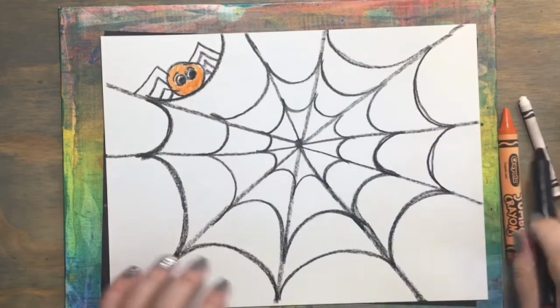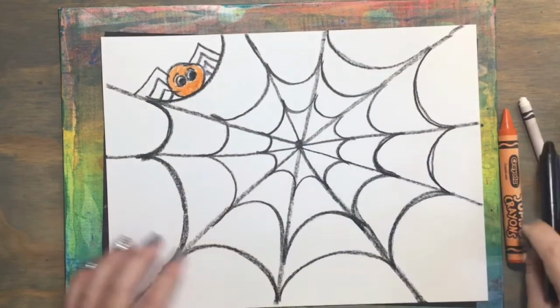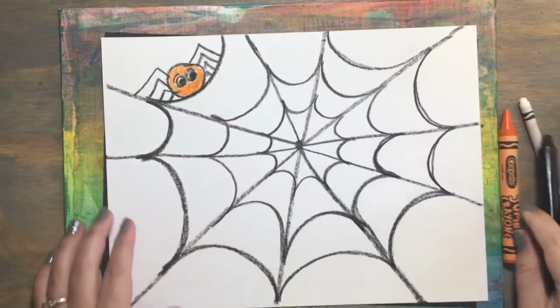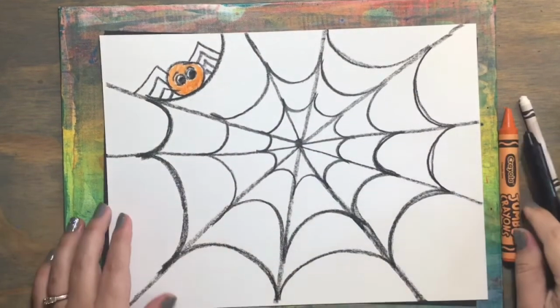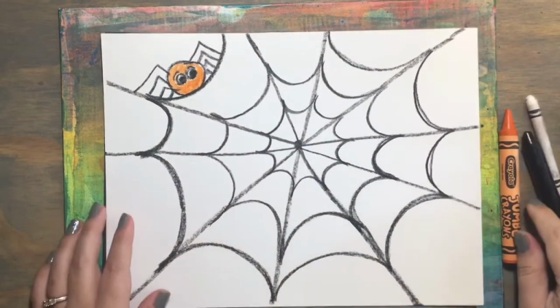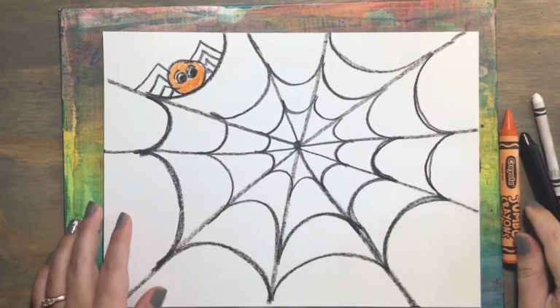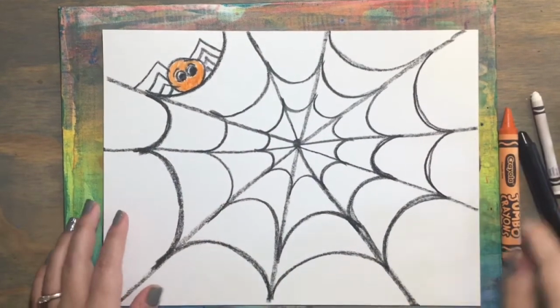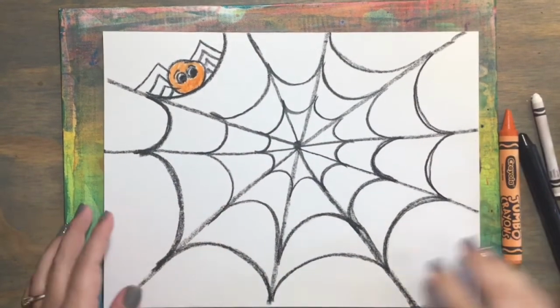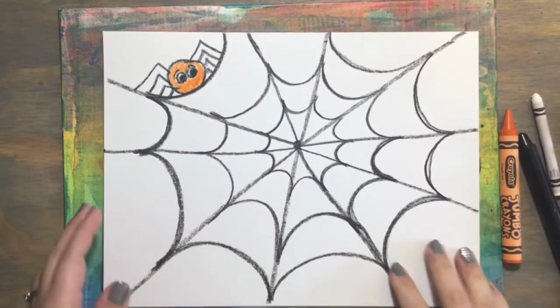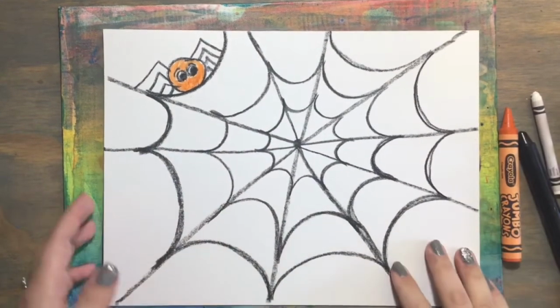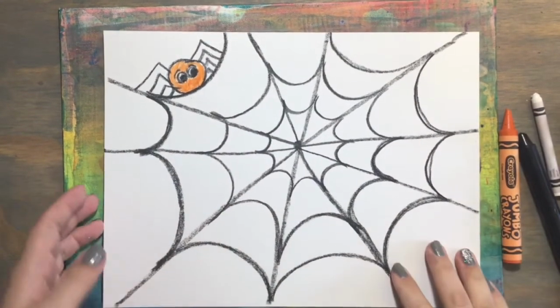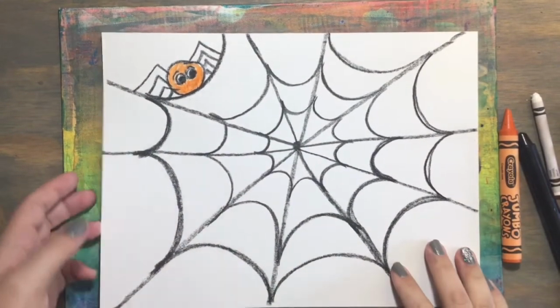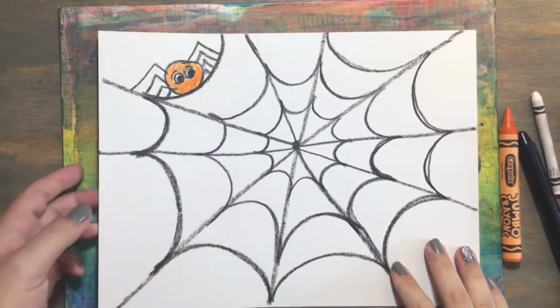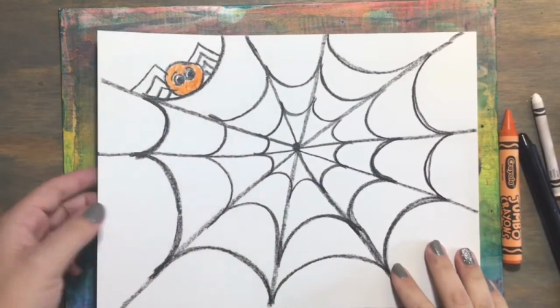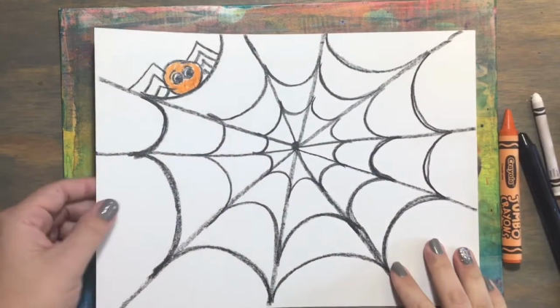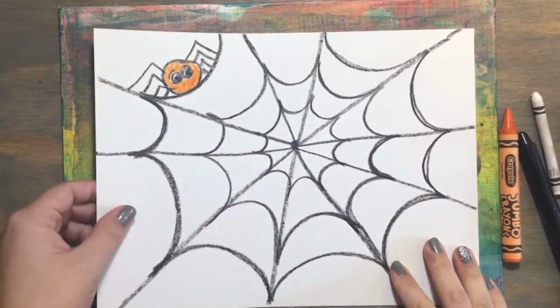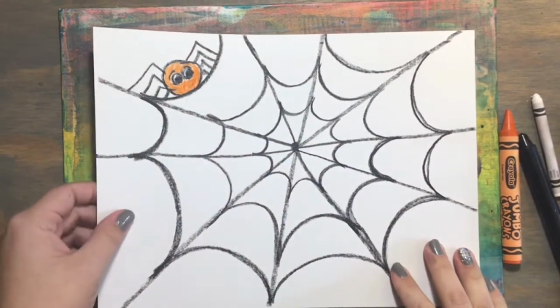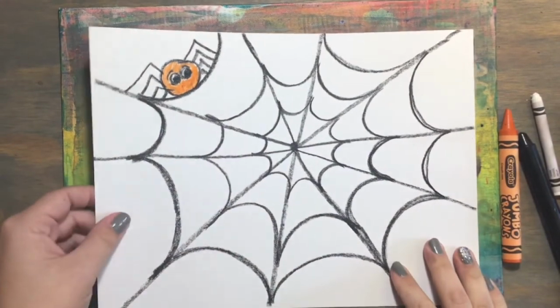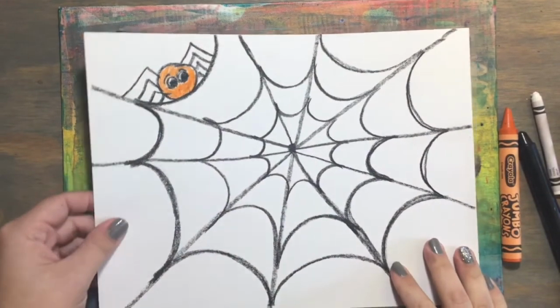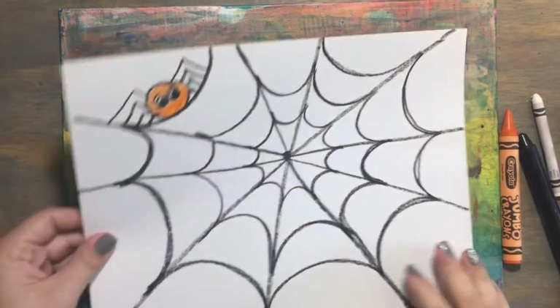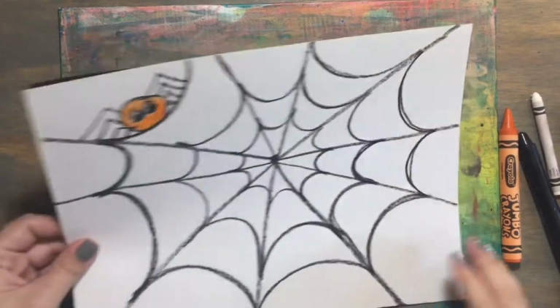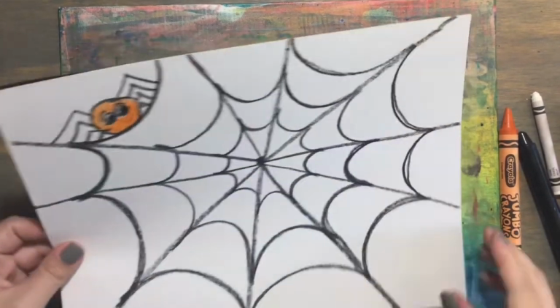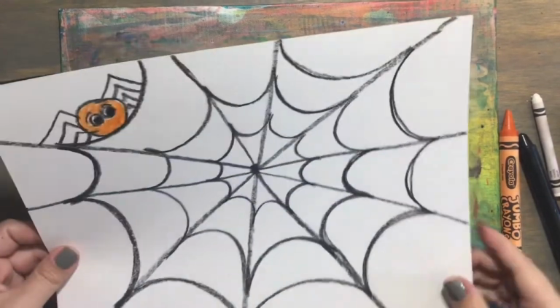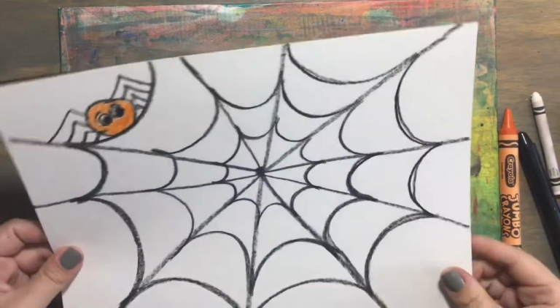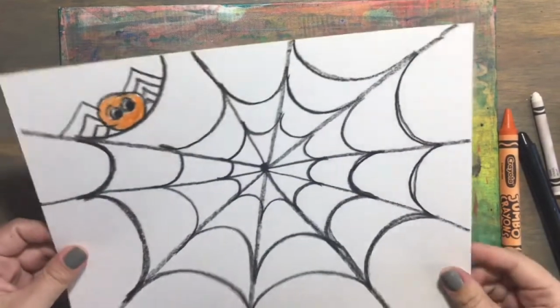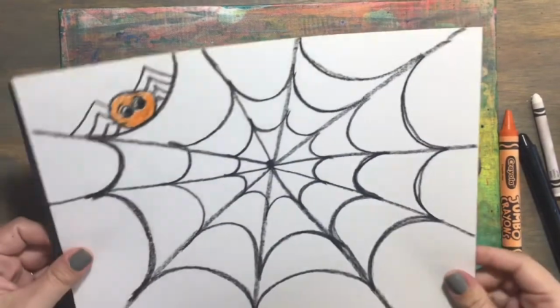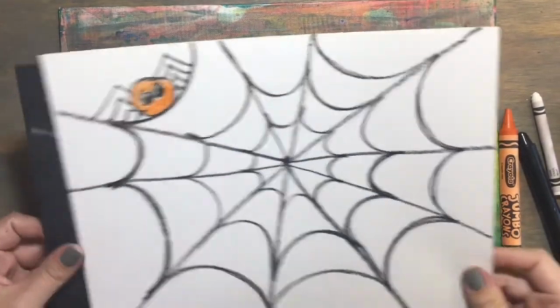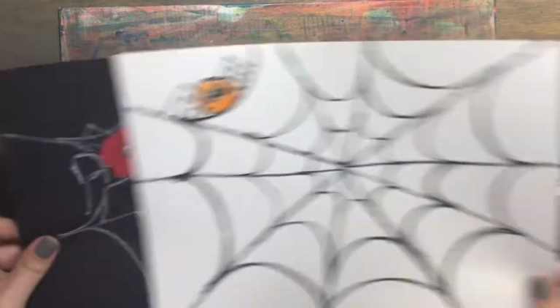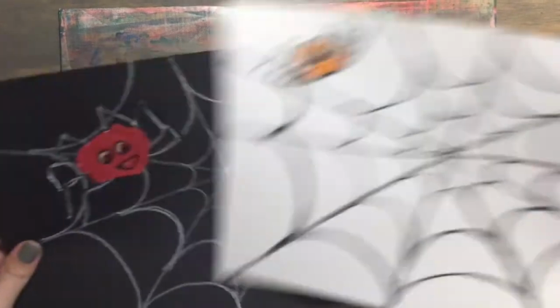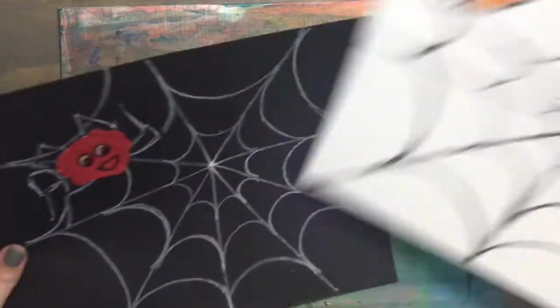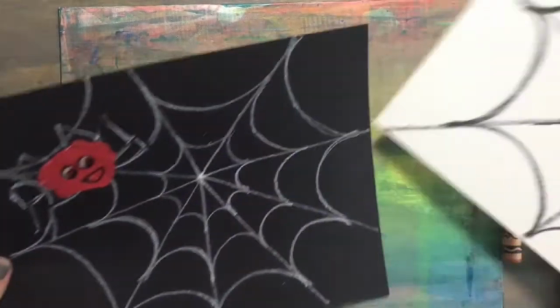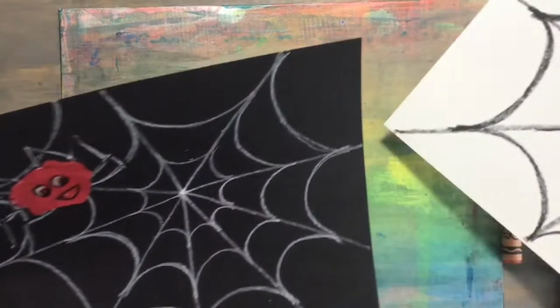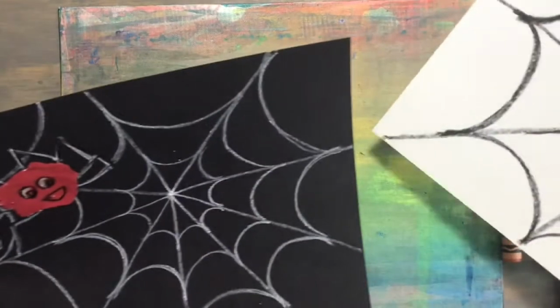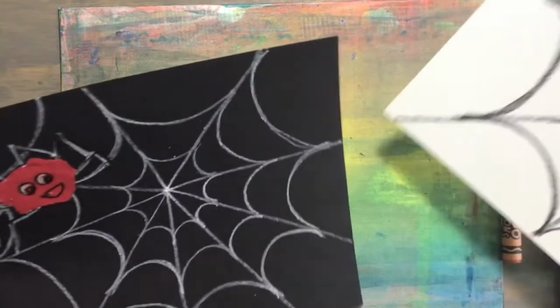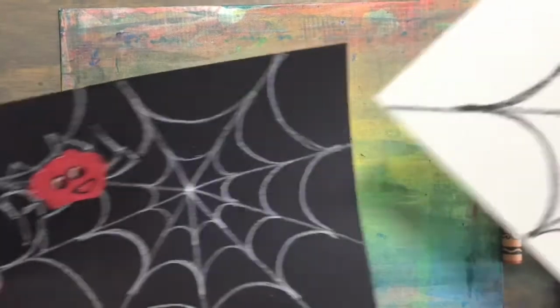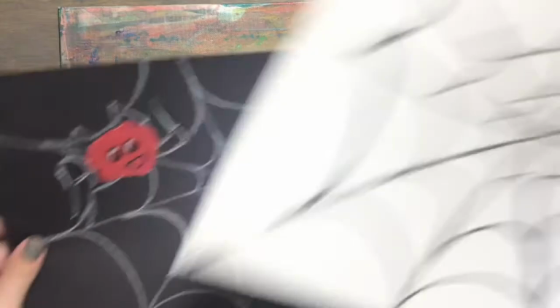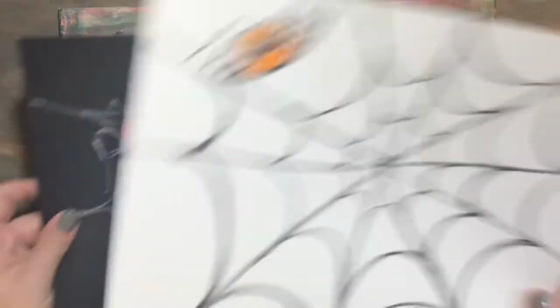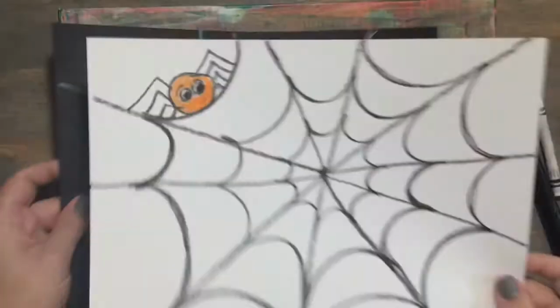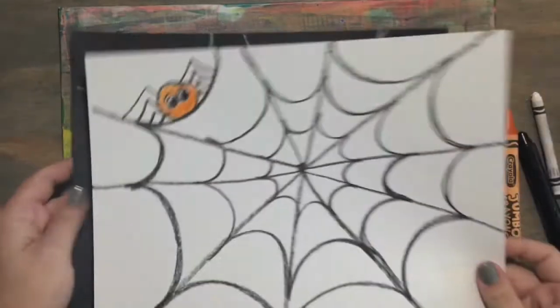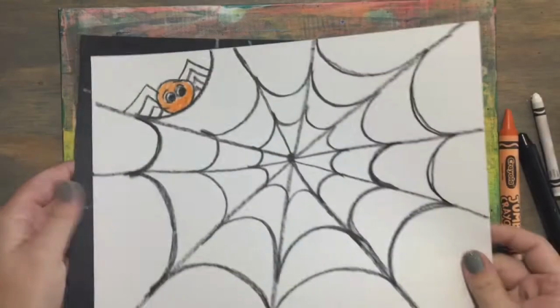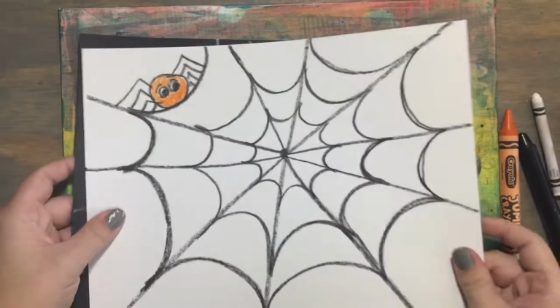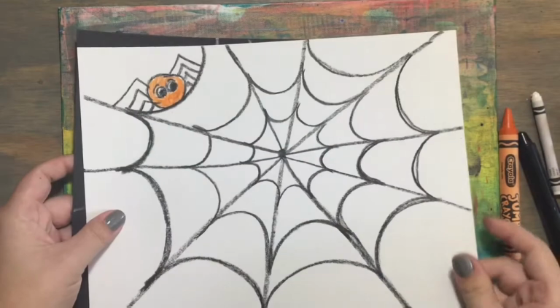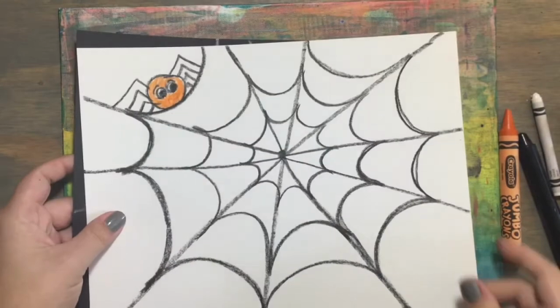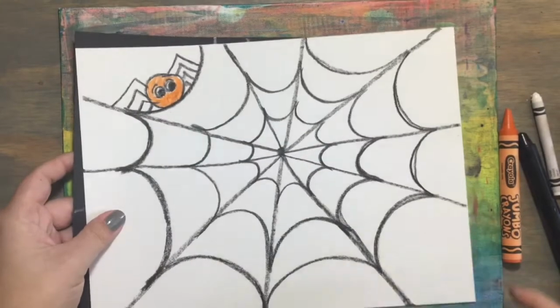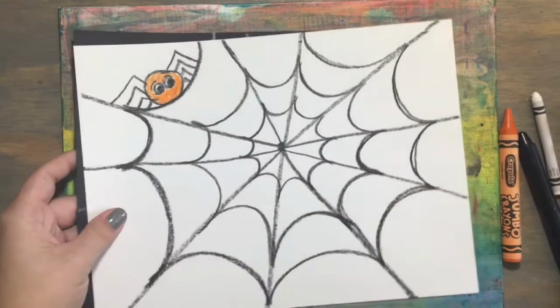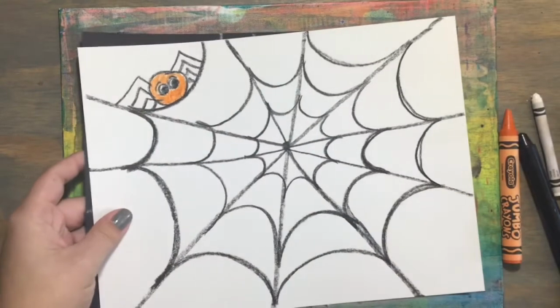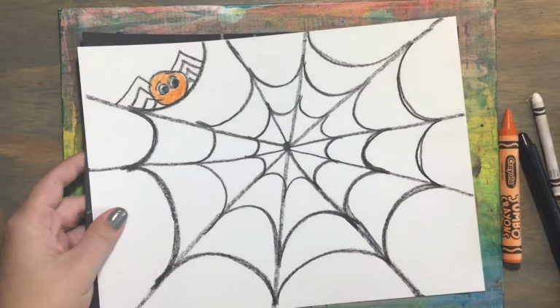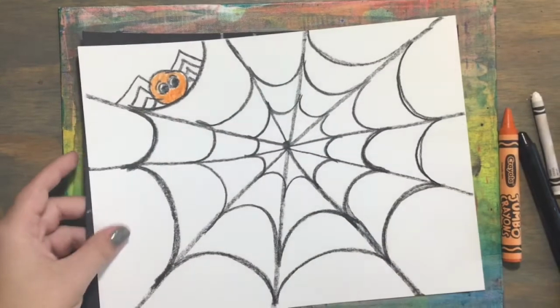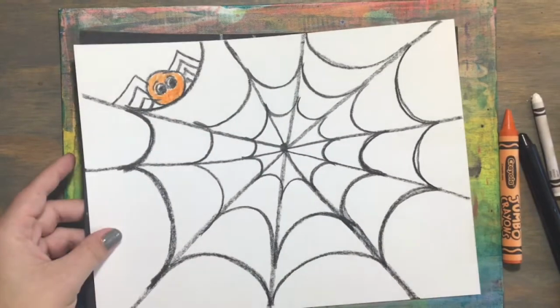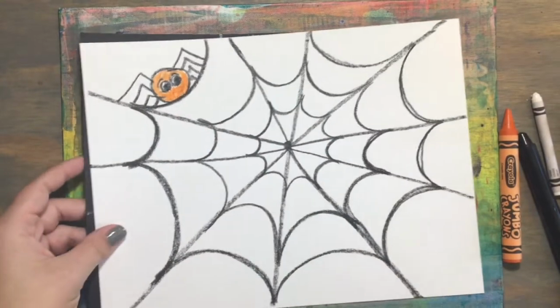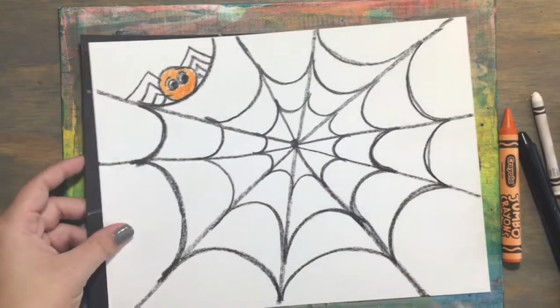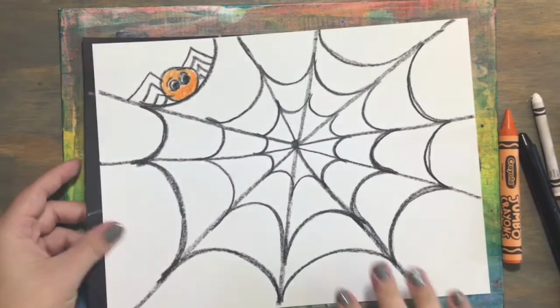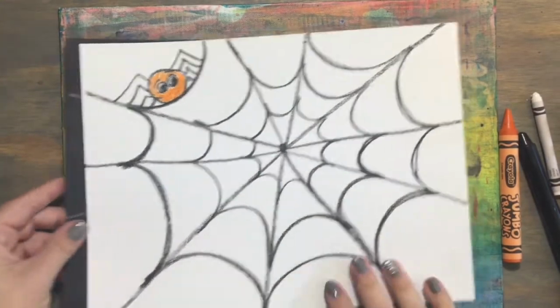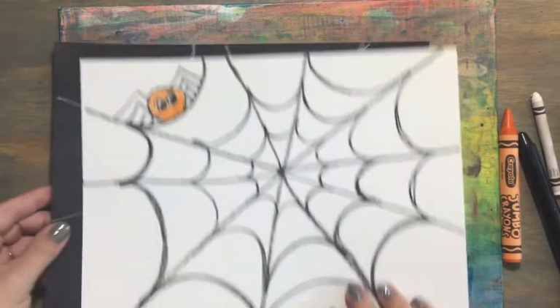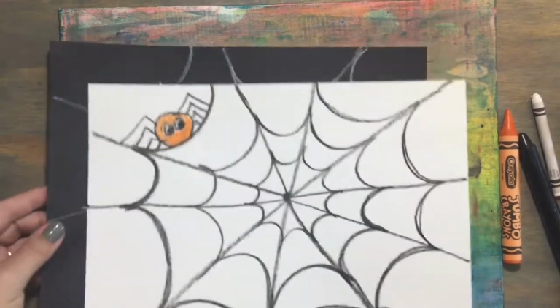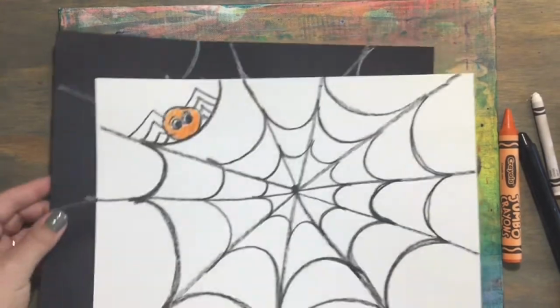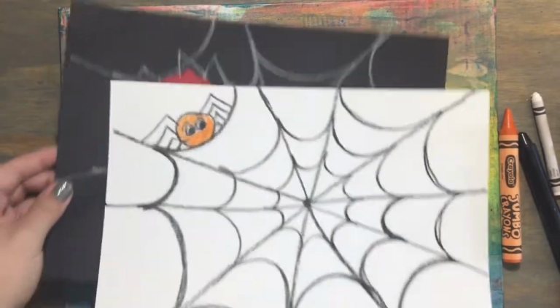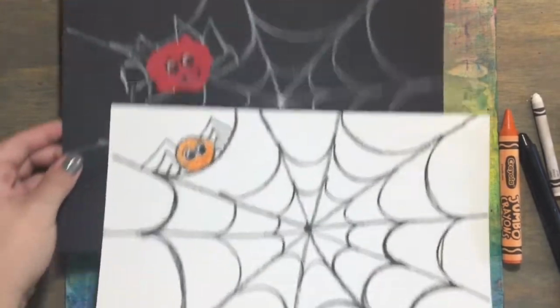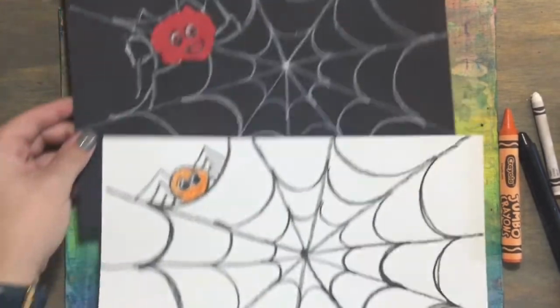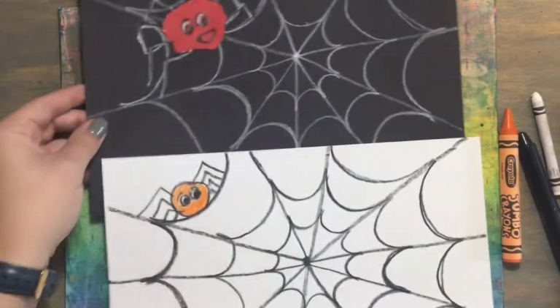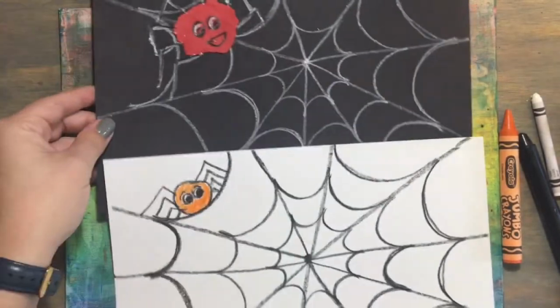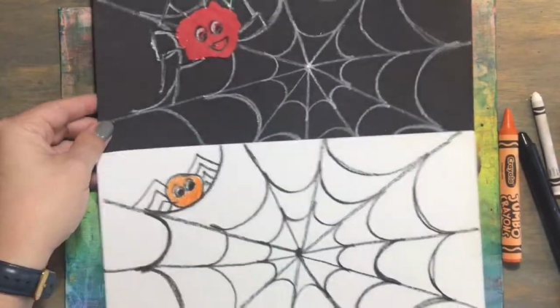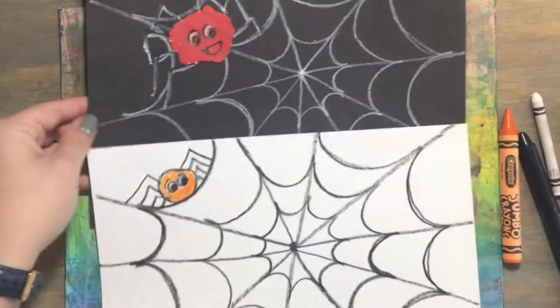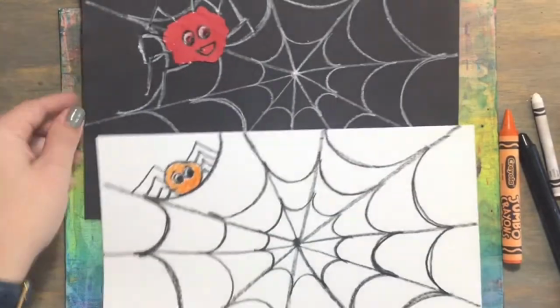All right, I cannot wait to see the spider webs that you create. Thanks, see you soon.